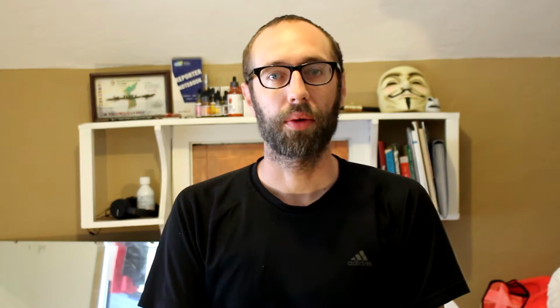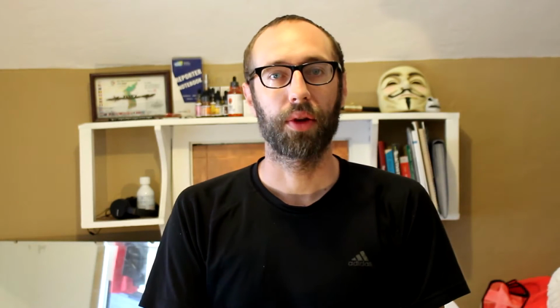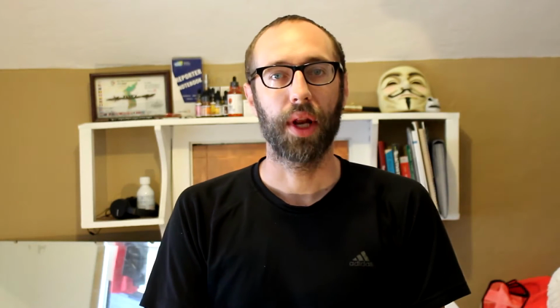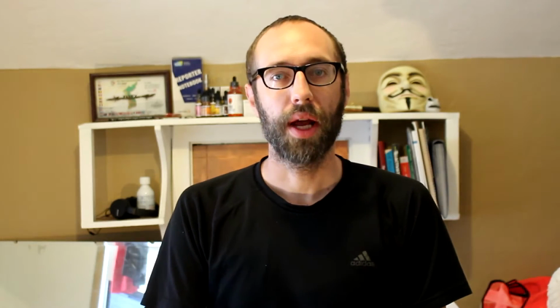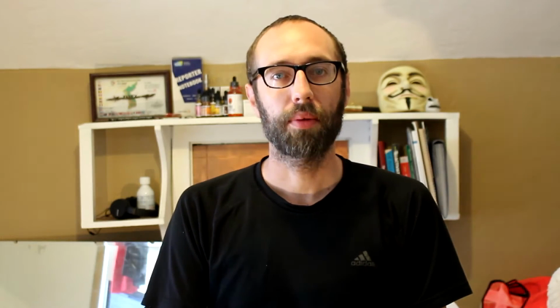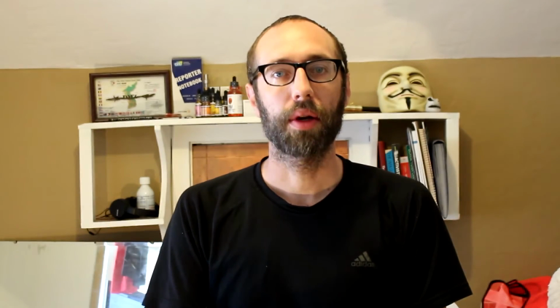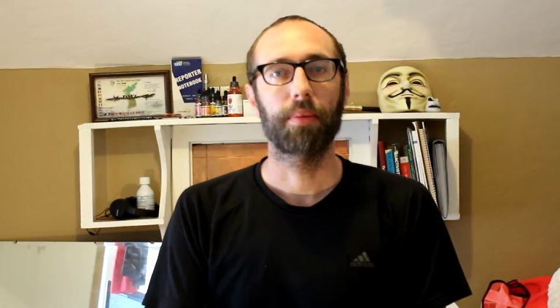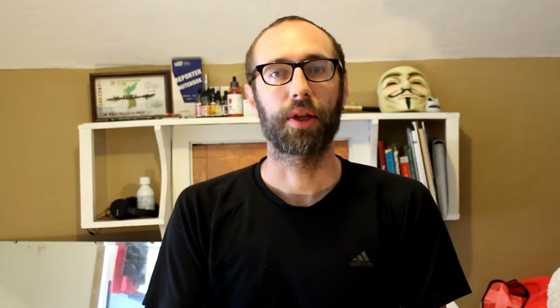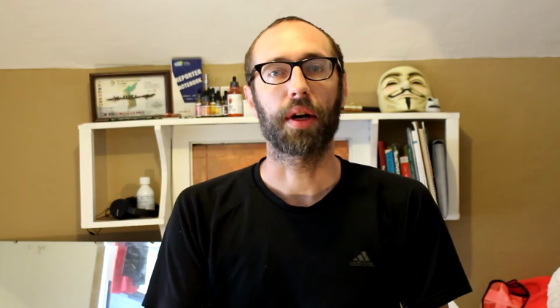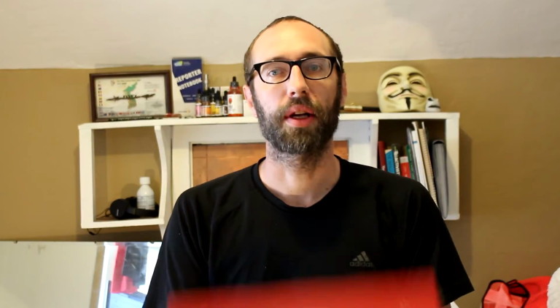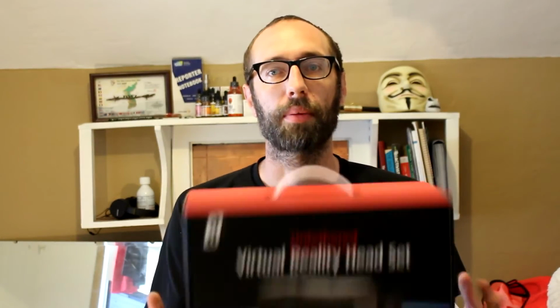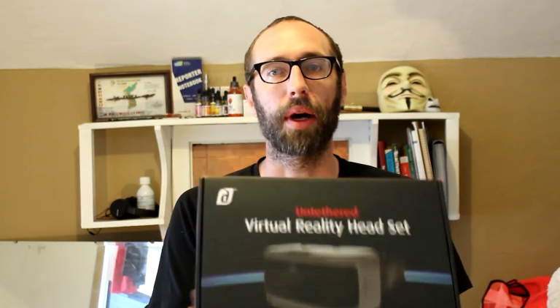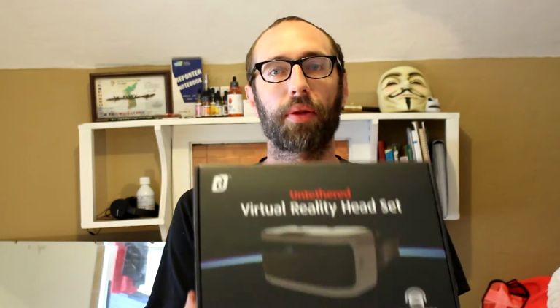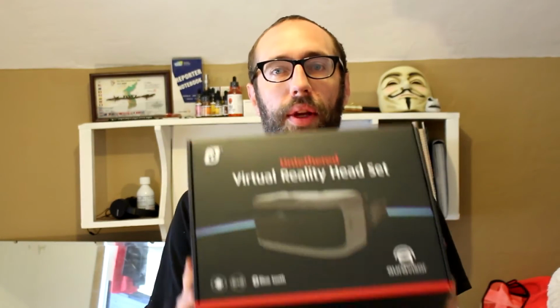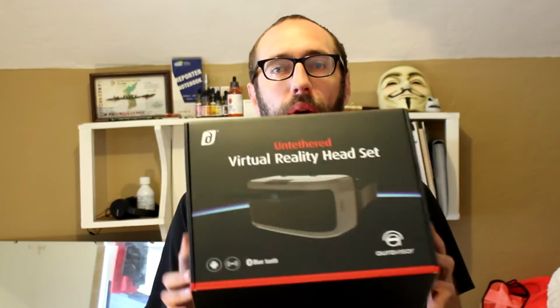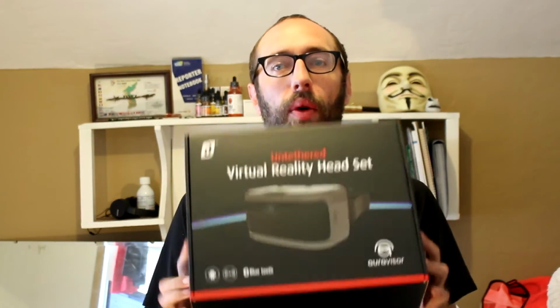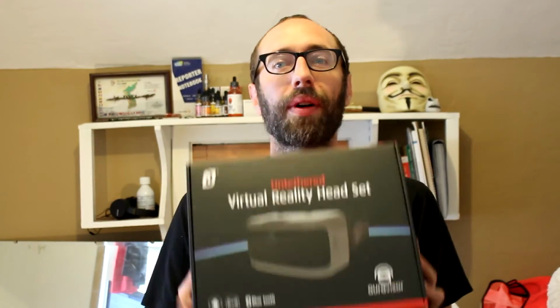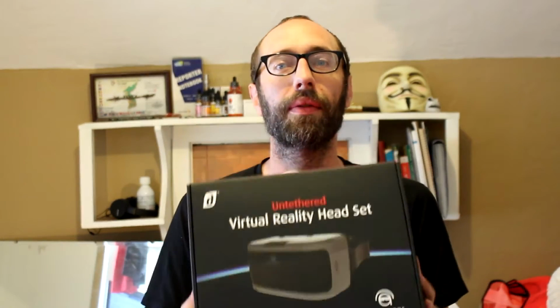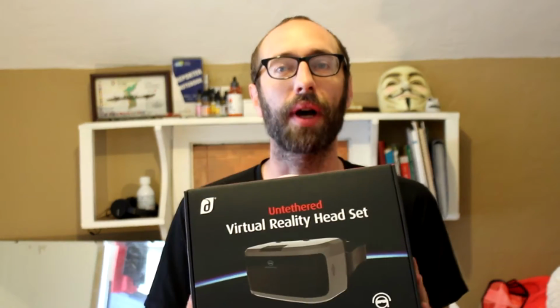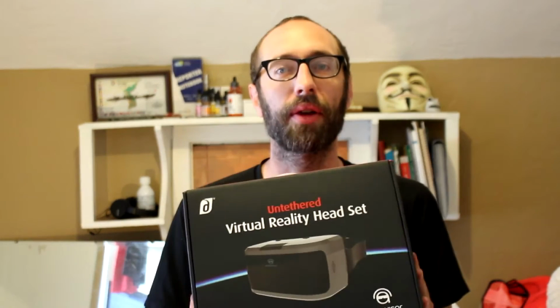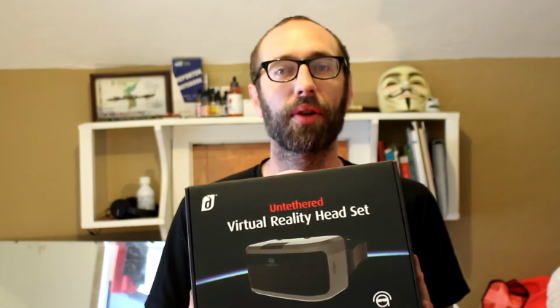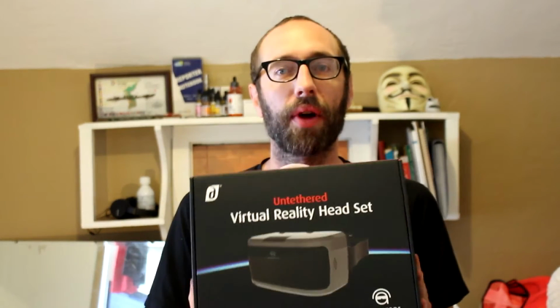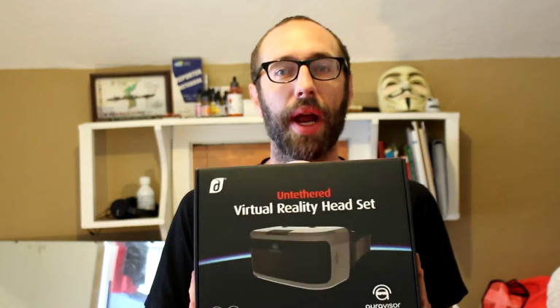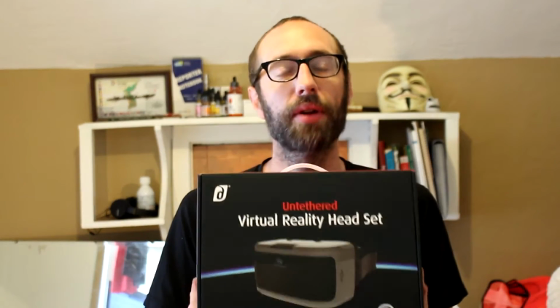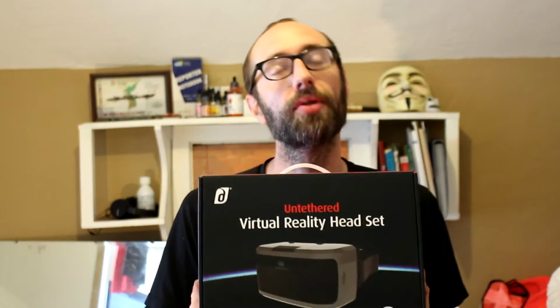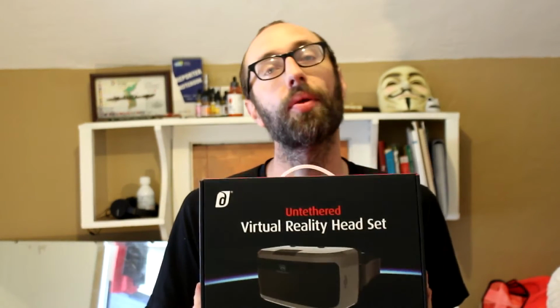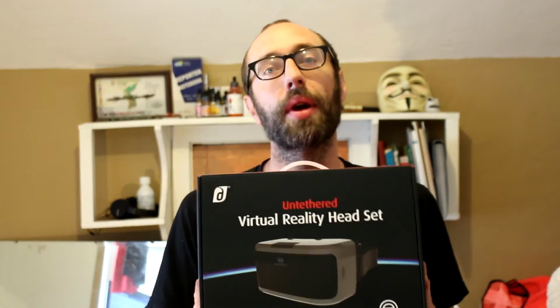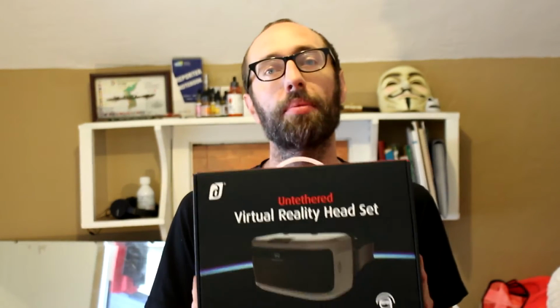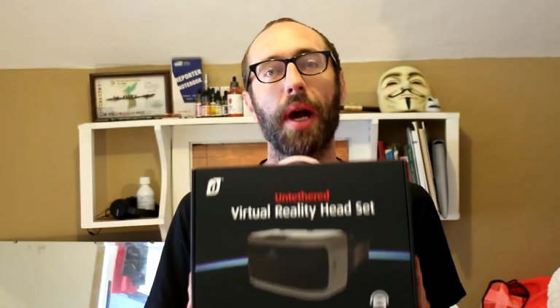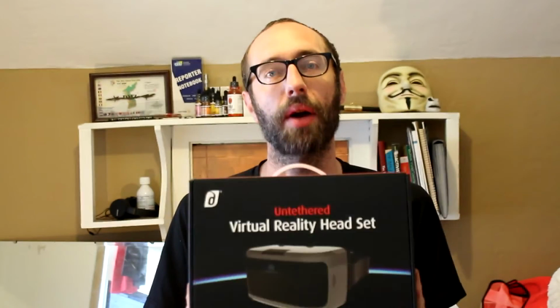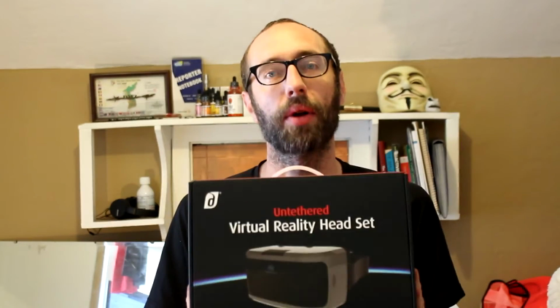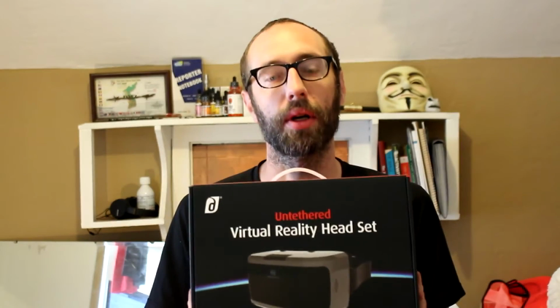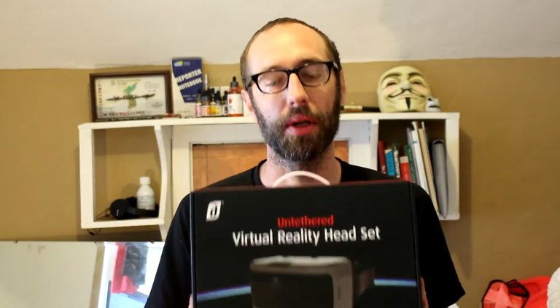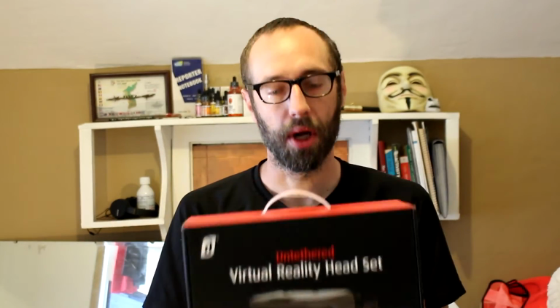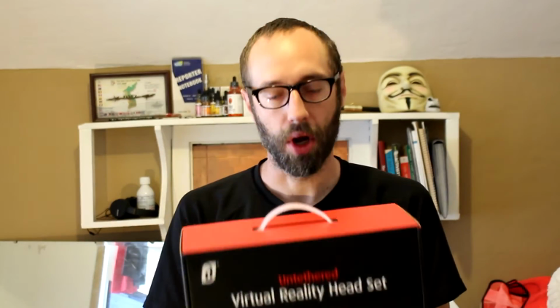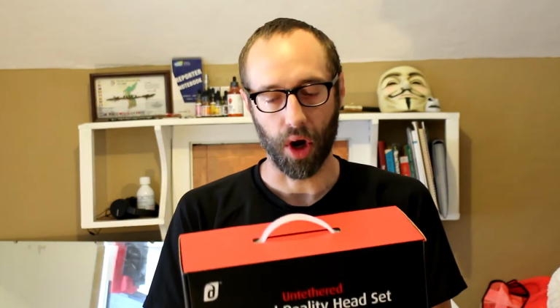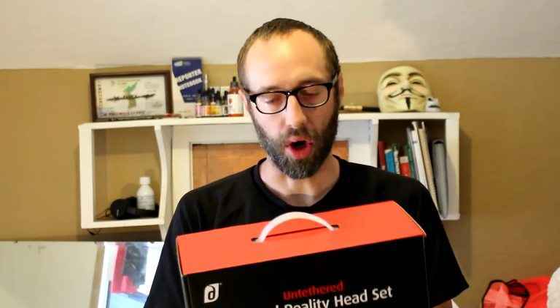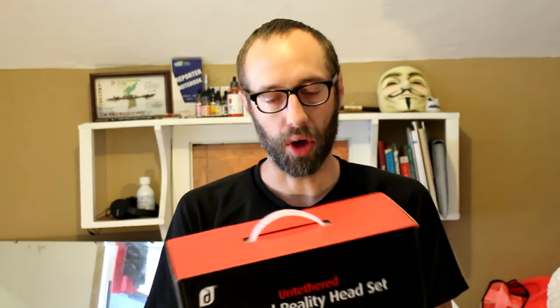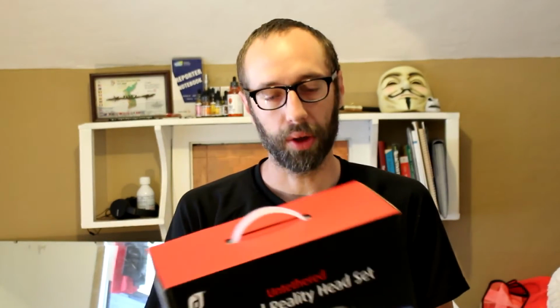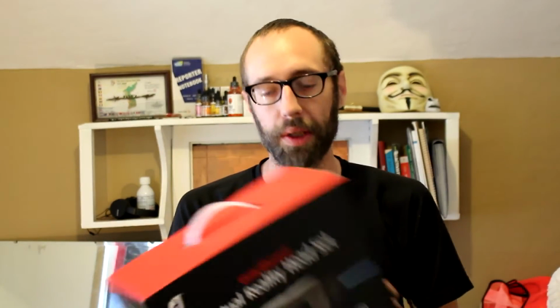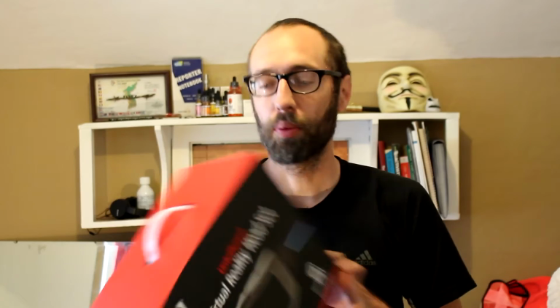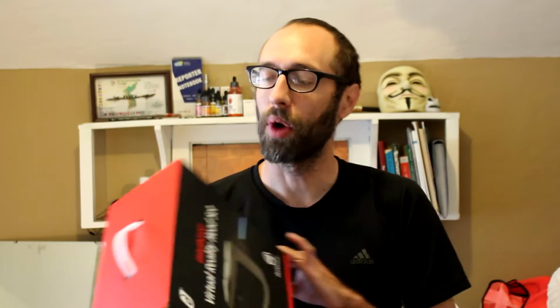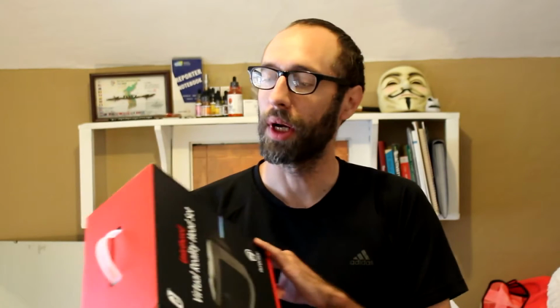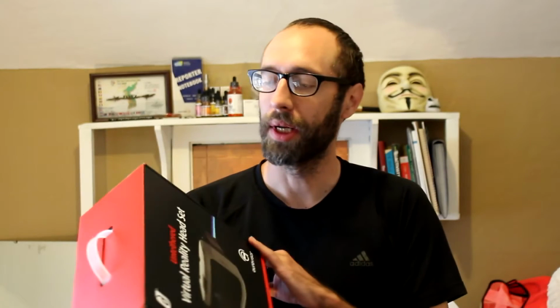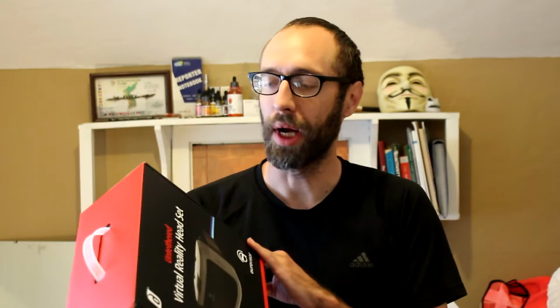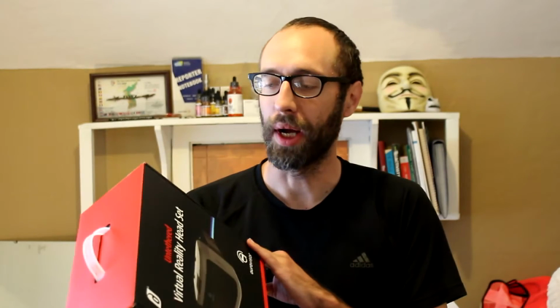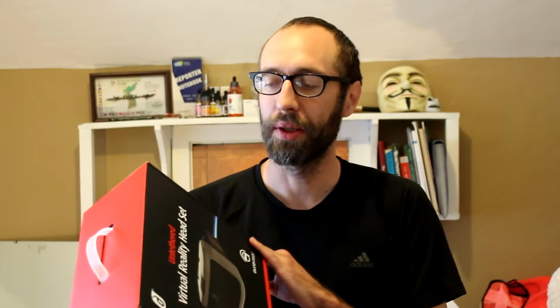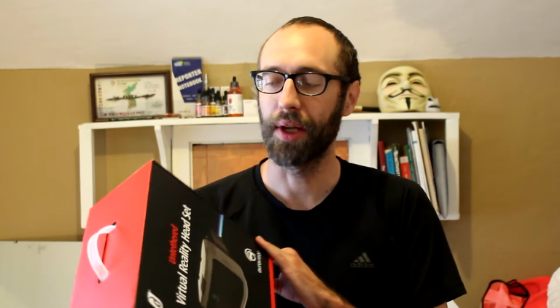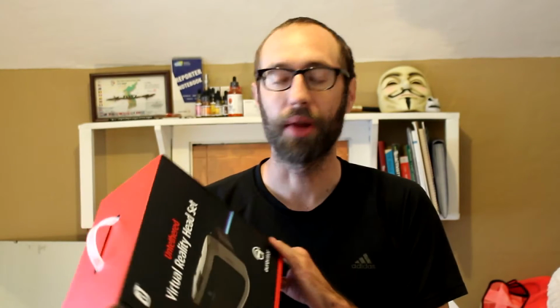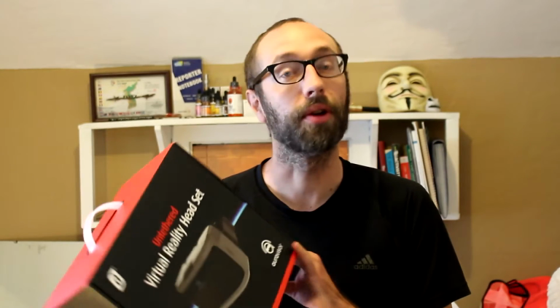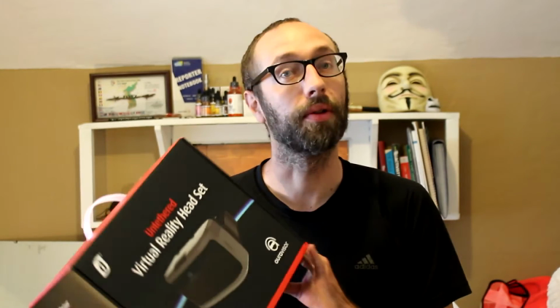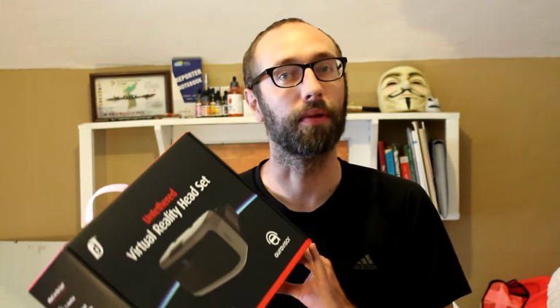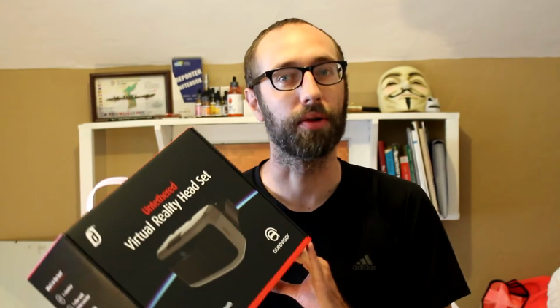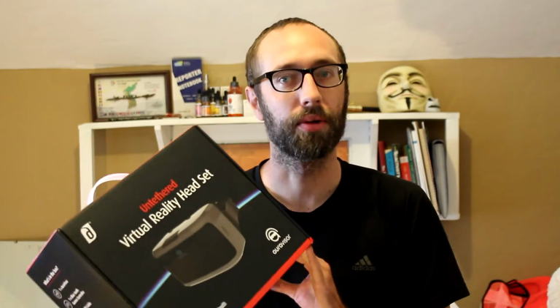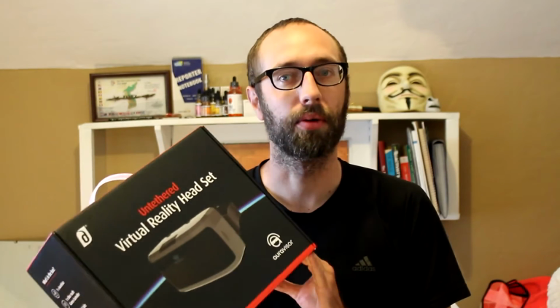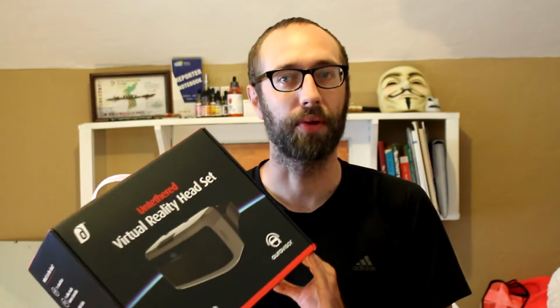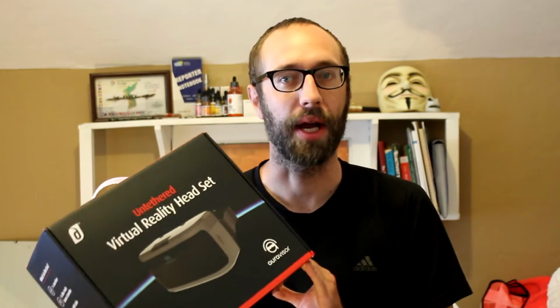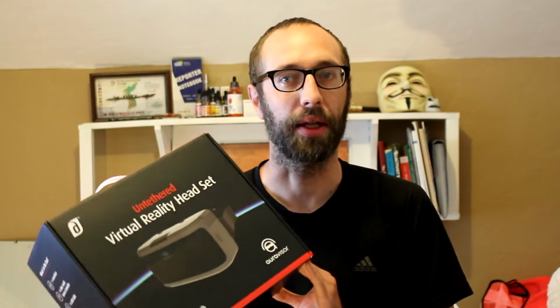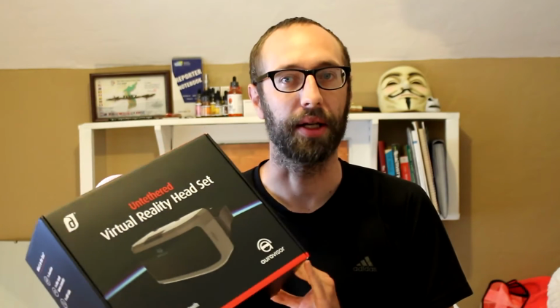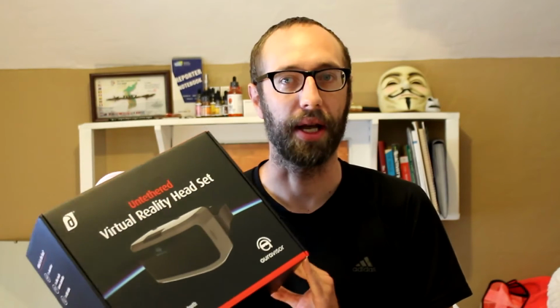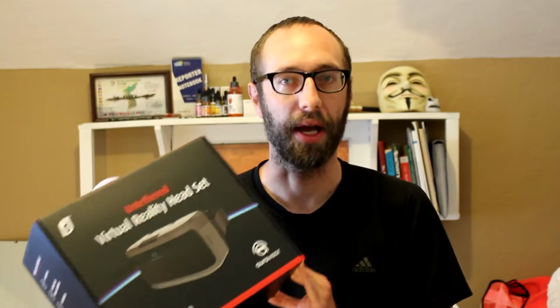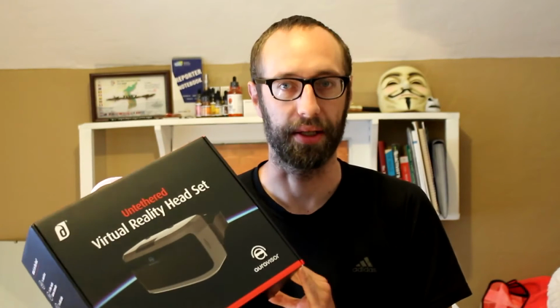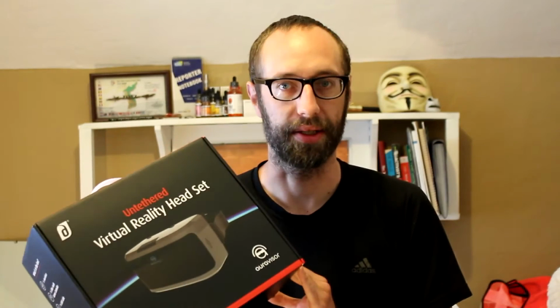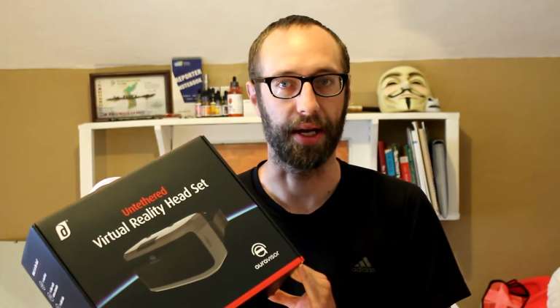Today we're going to be talking about the AuraVisor Android-powered, all-in-one, untethered virtual reality headset.